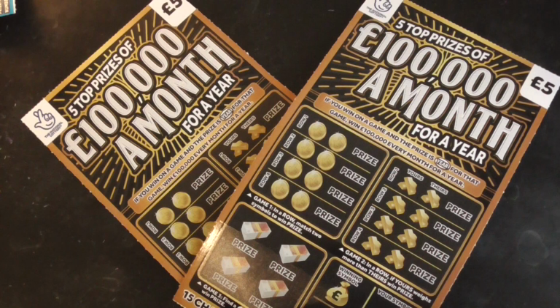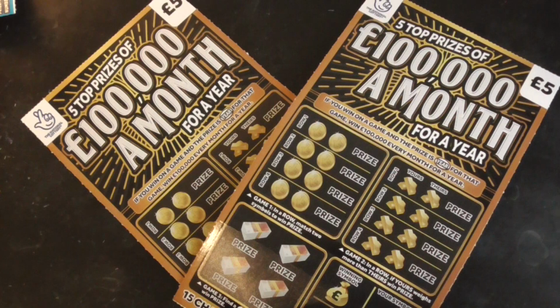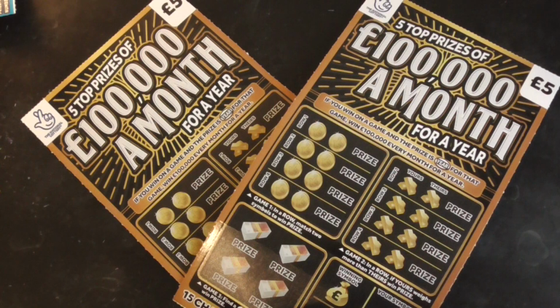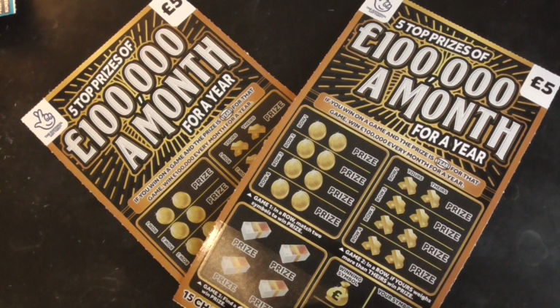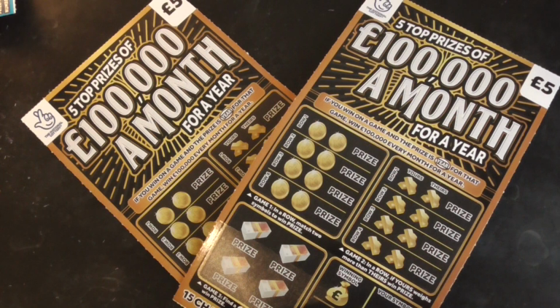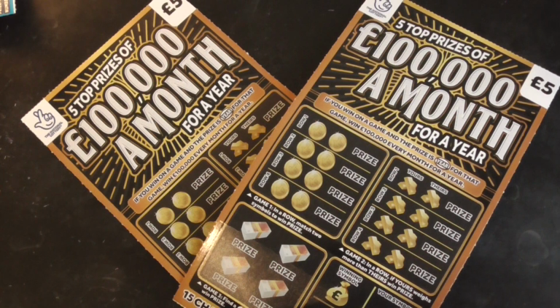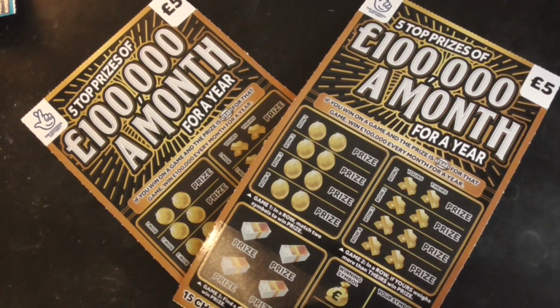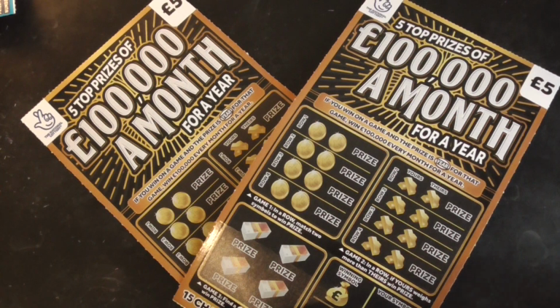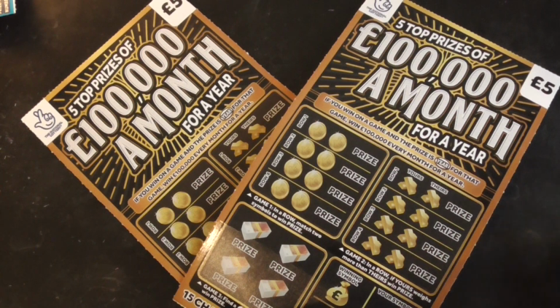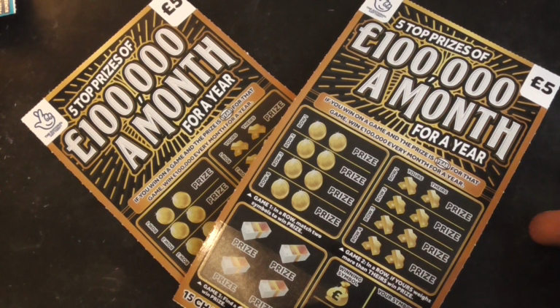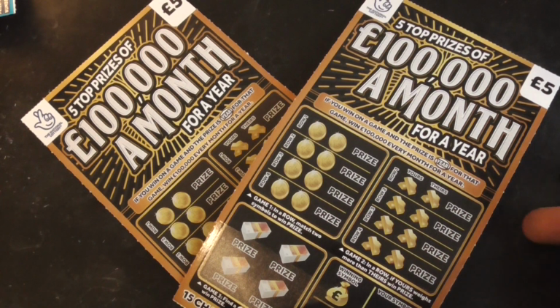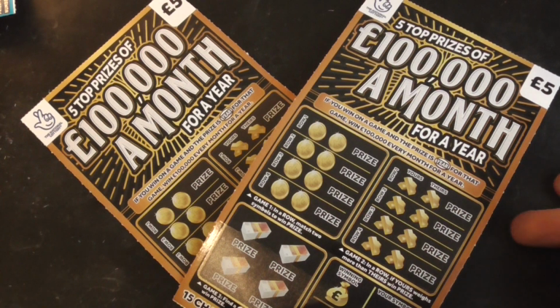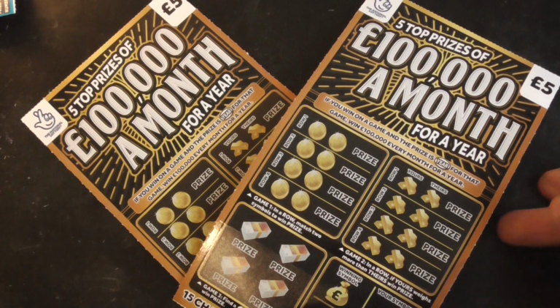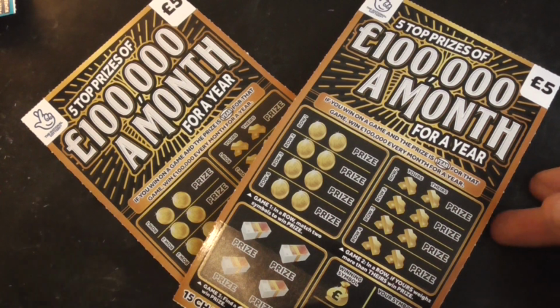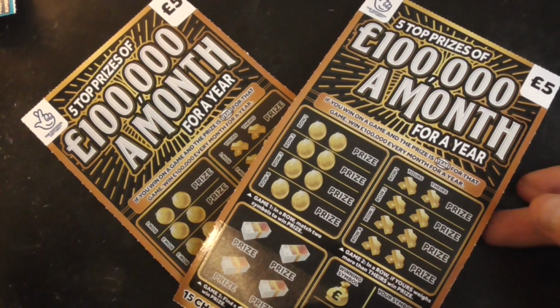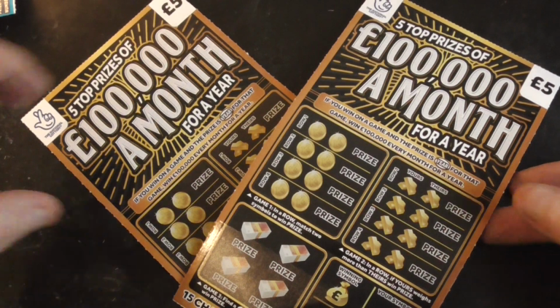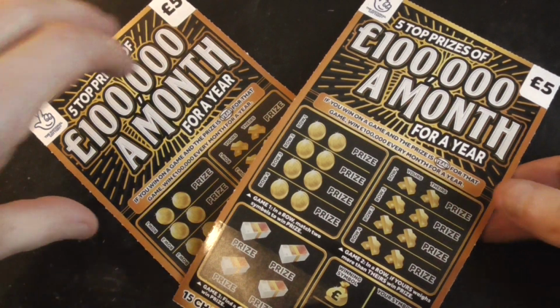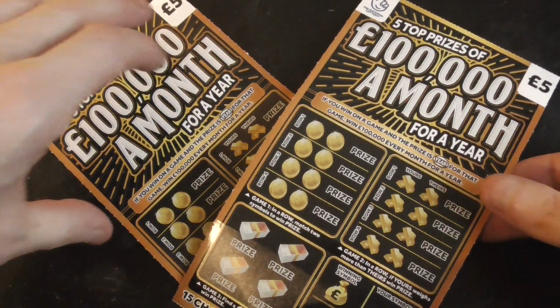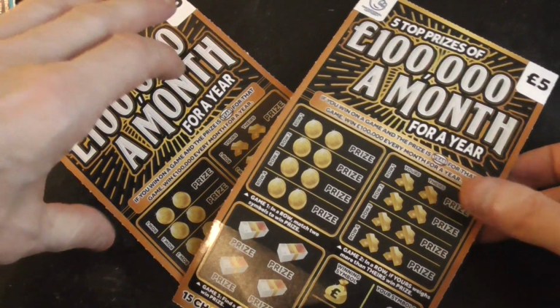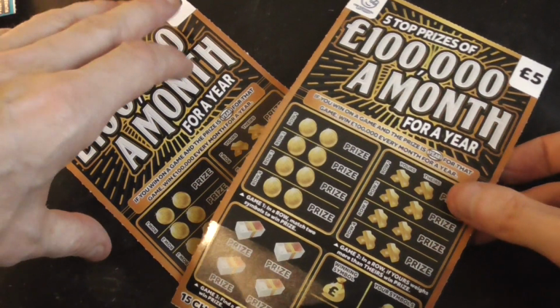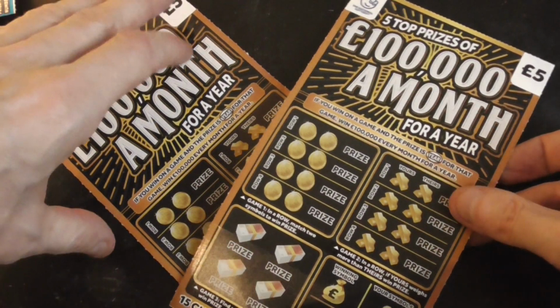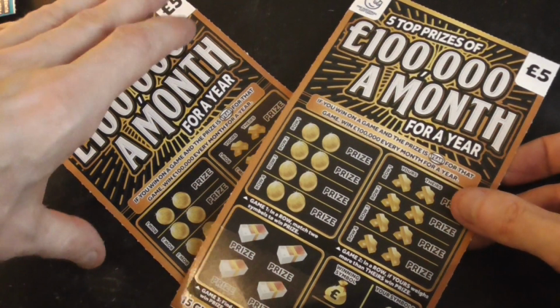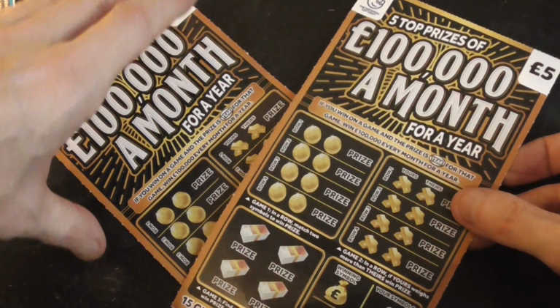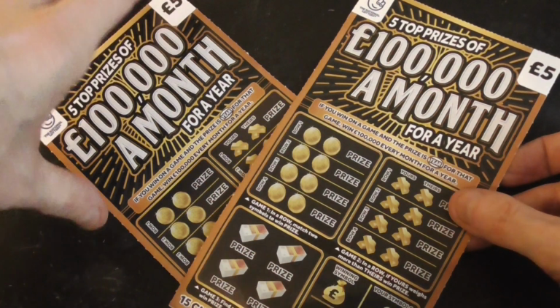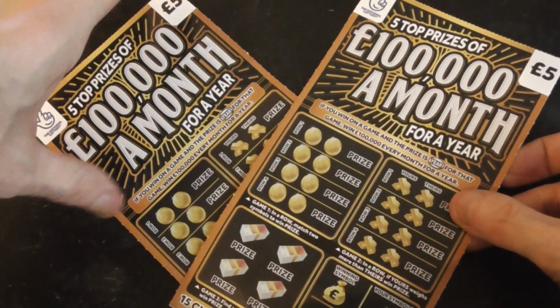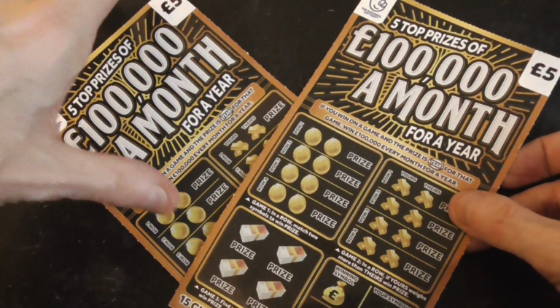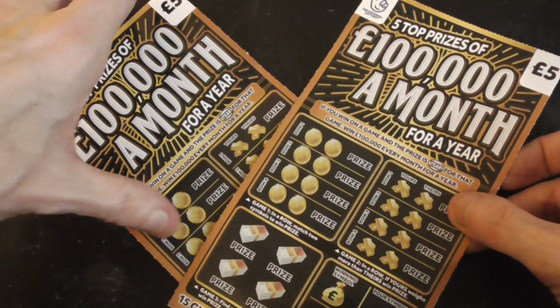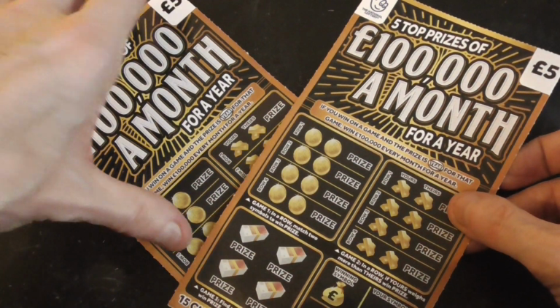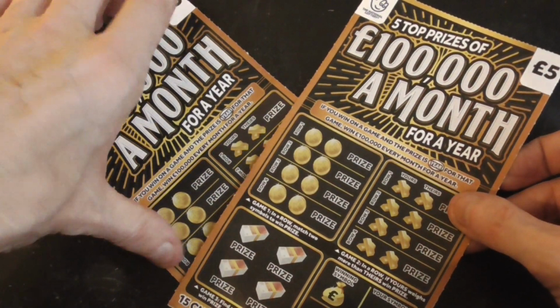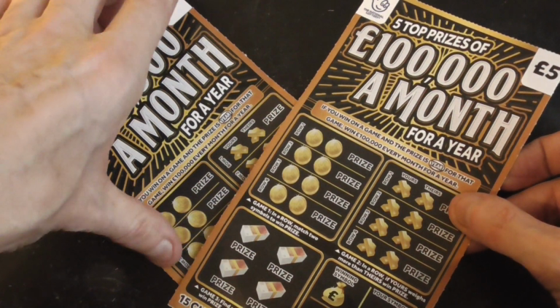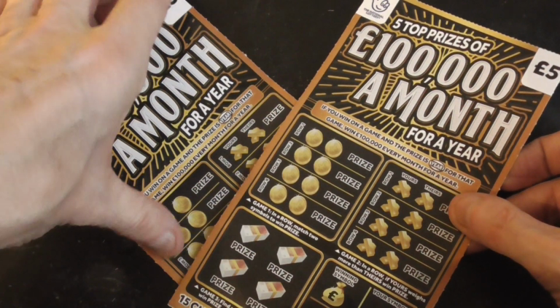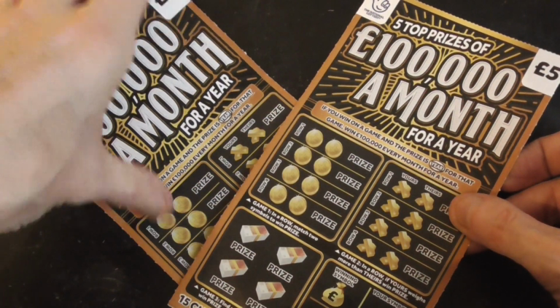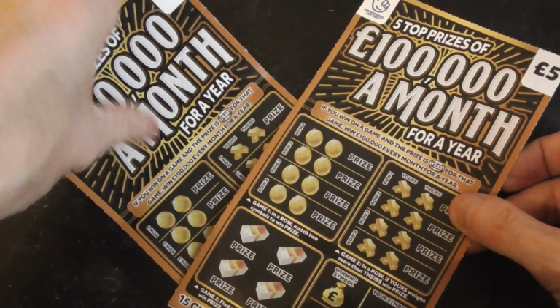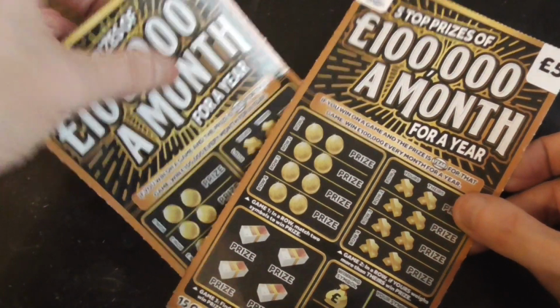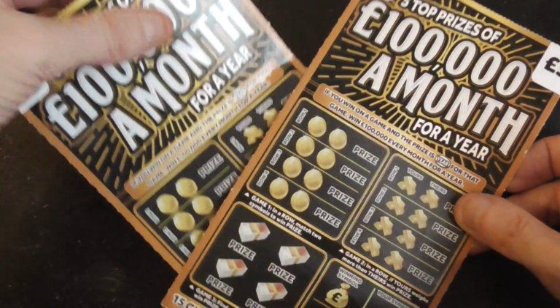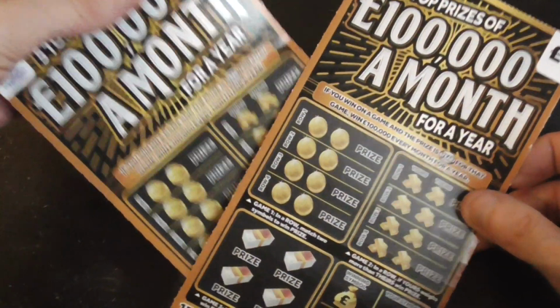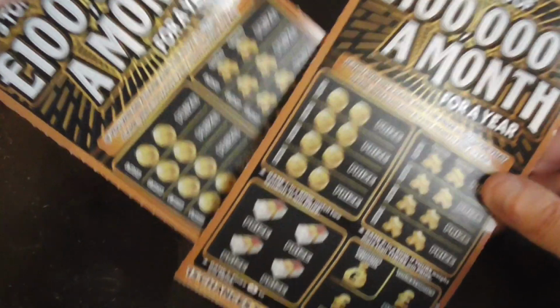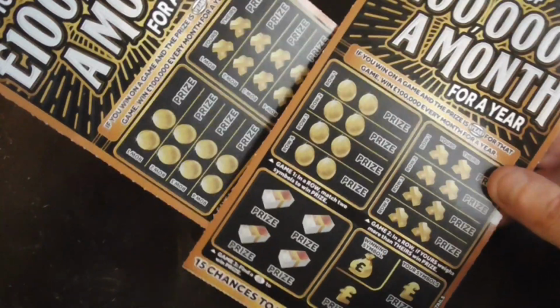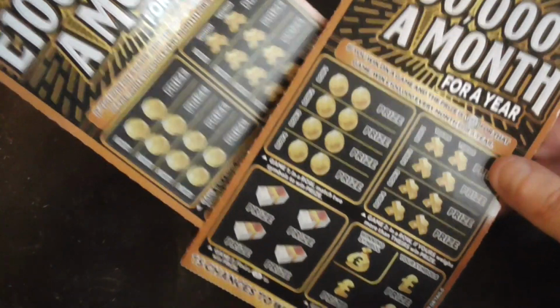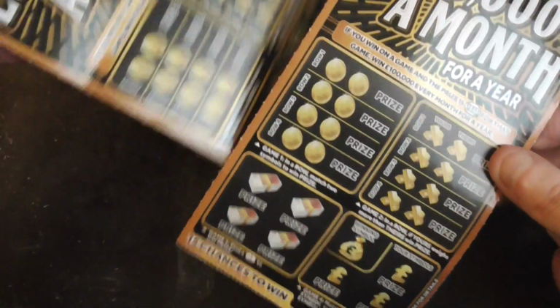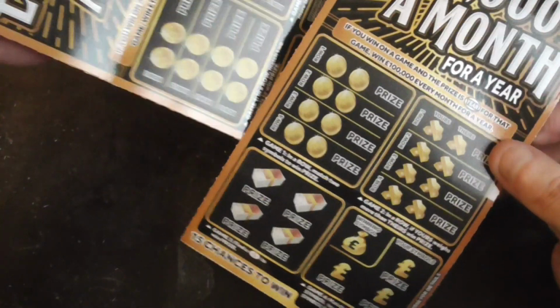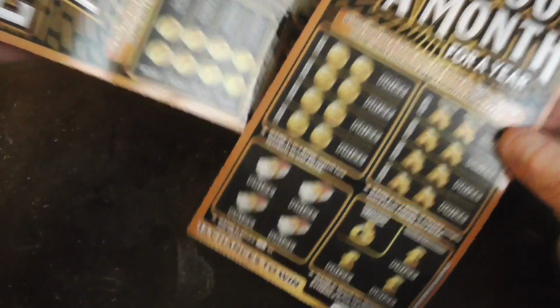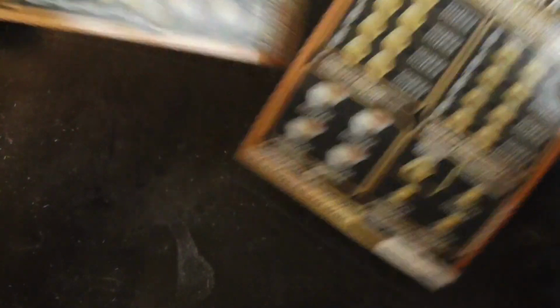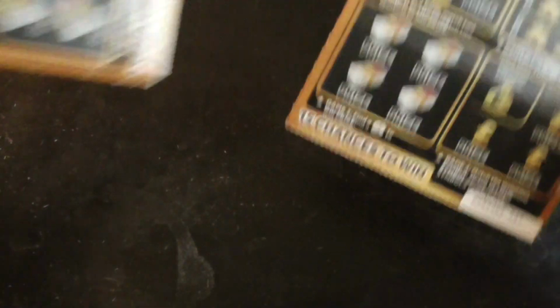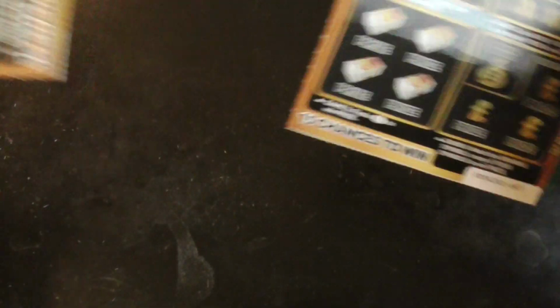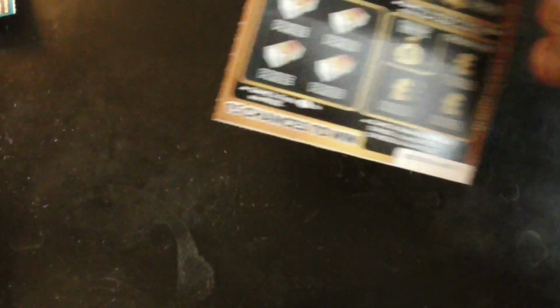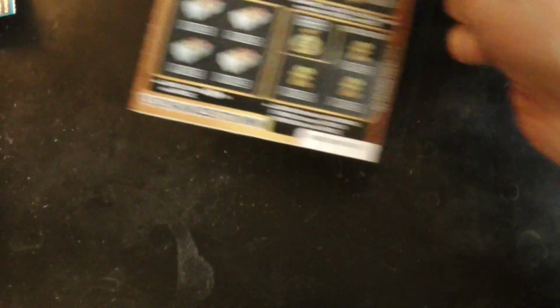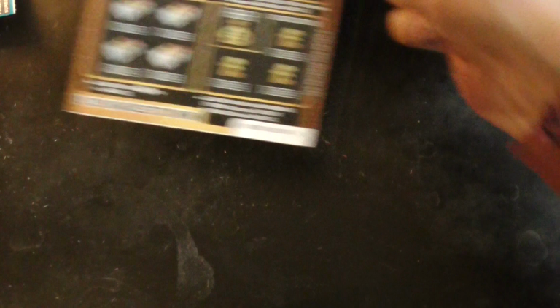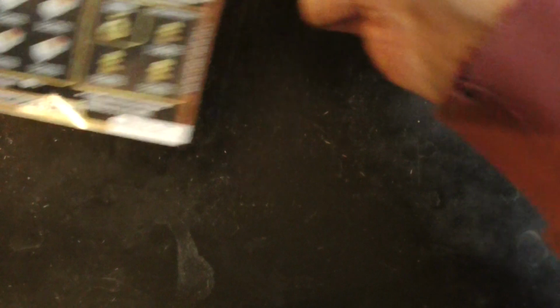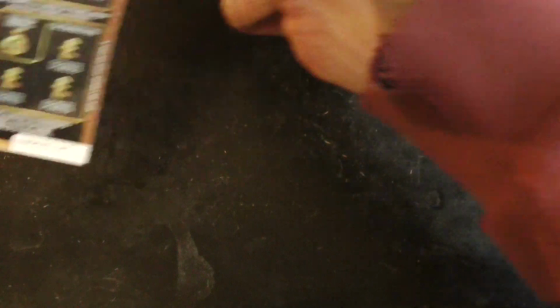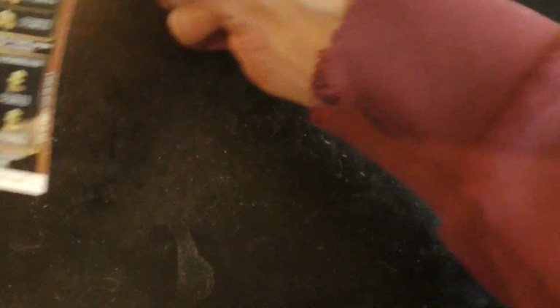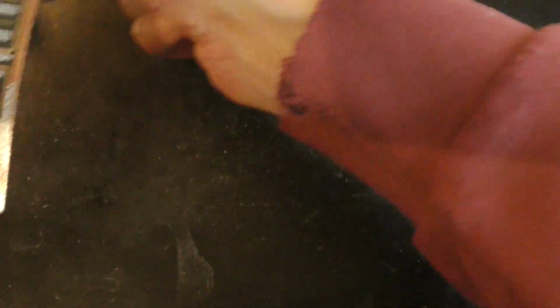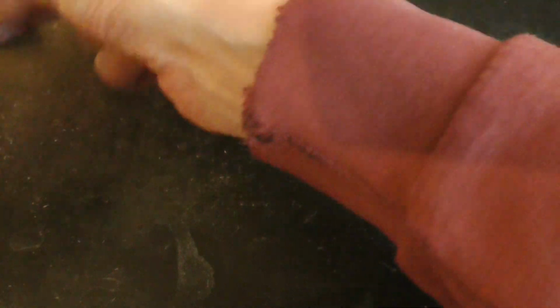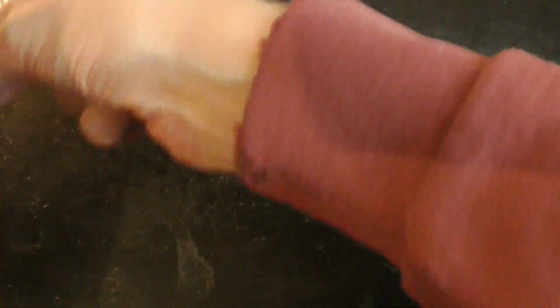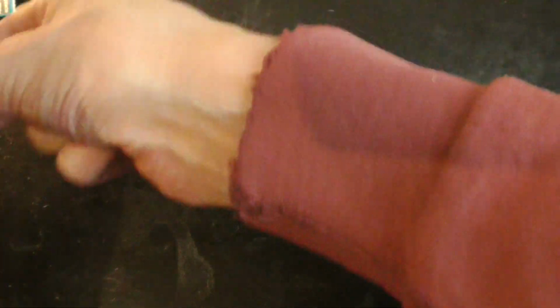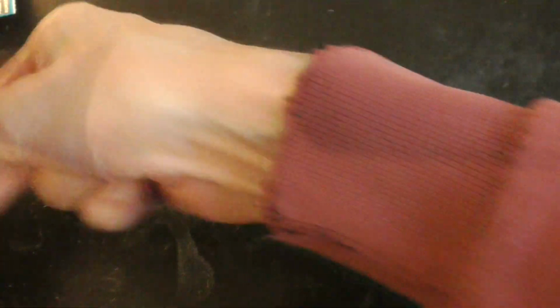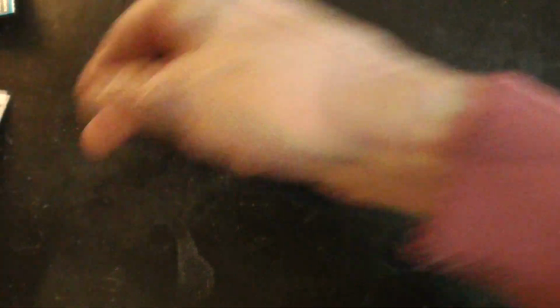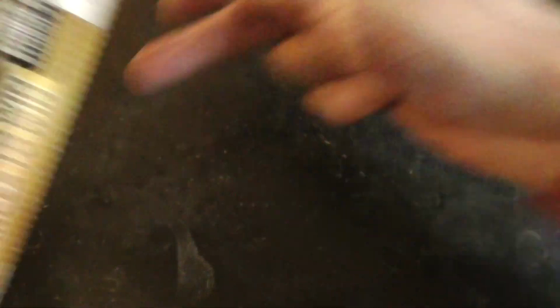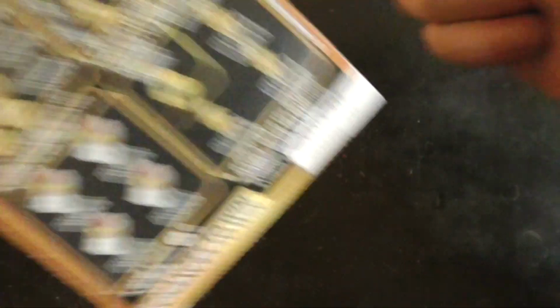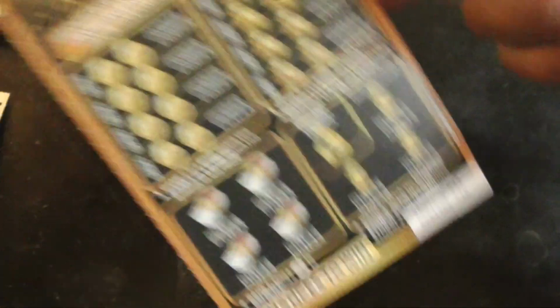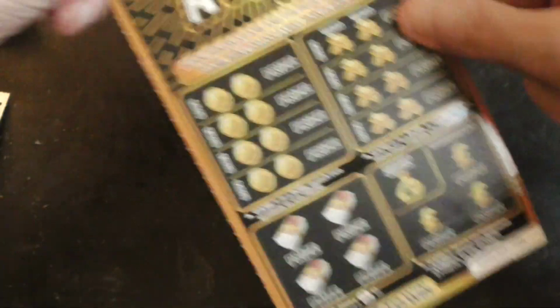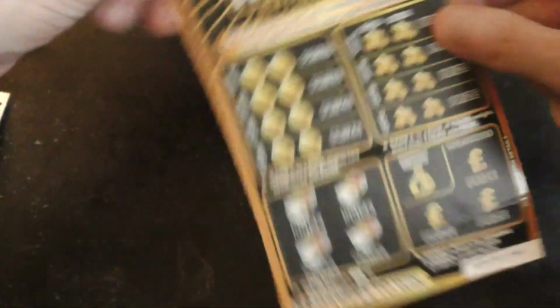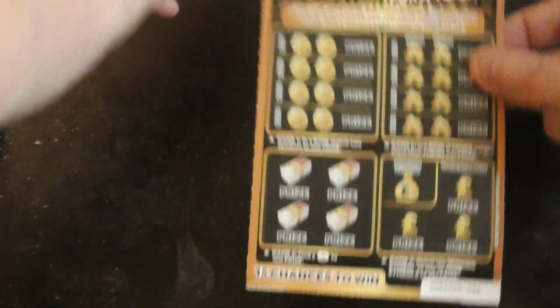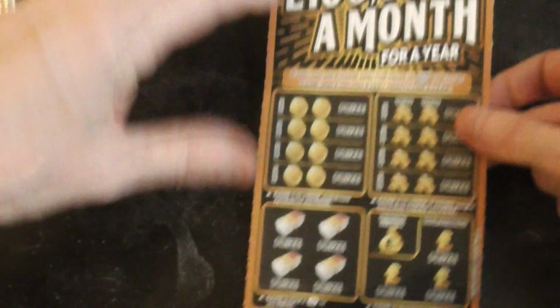Hey everyone, a quick video. I've got two of these — '100,000 a month' and 'I've got a year' scratch cards. Let's see if I can find a winner.